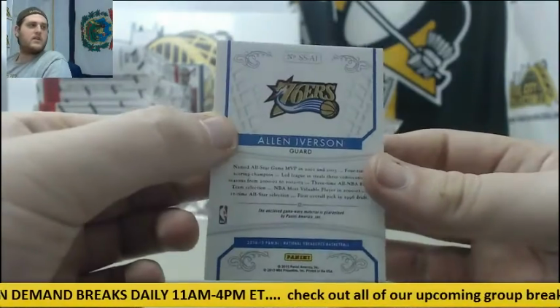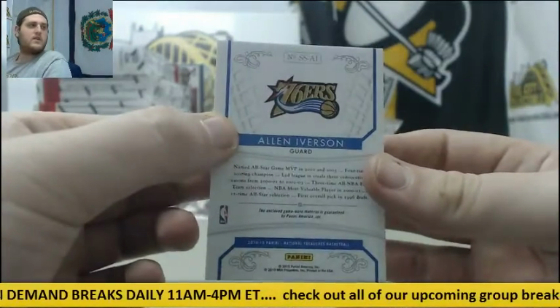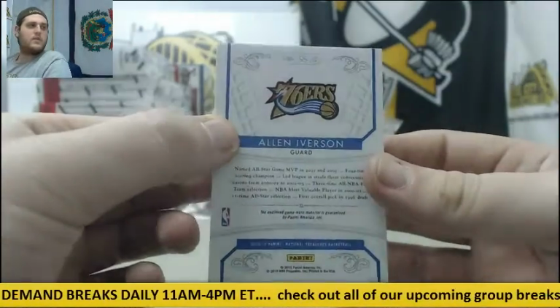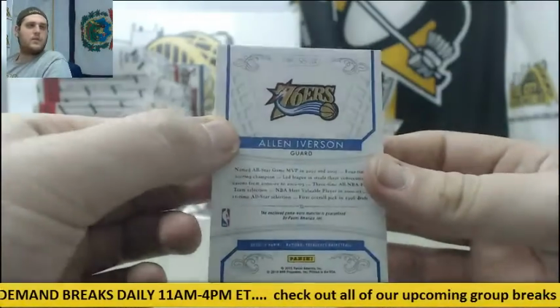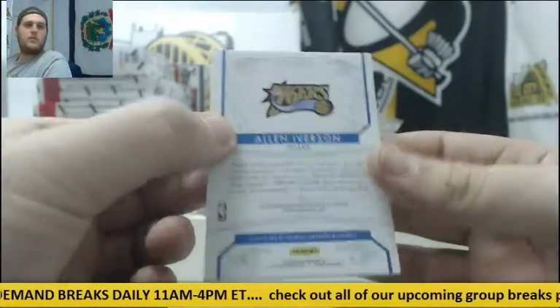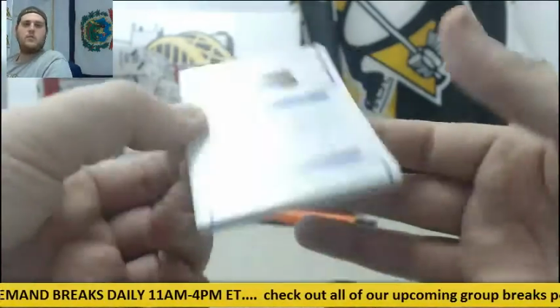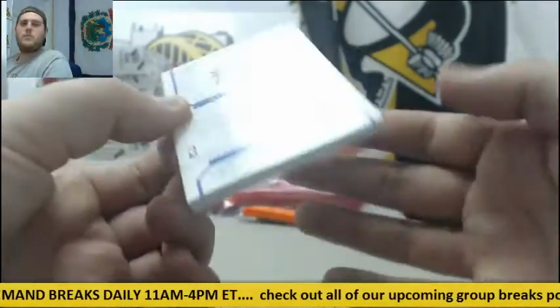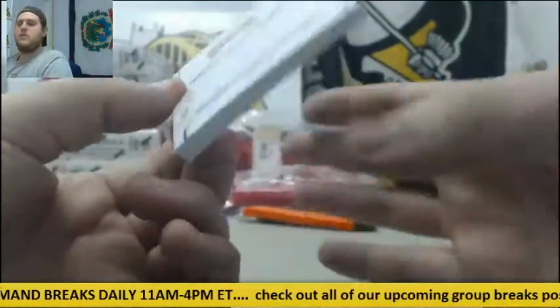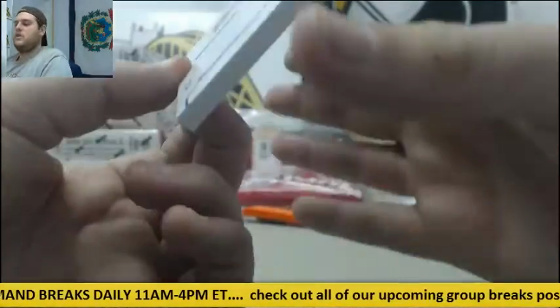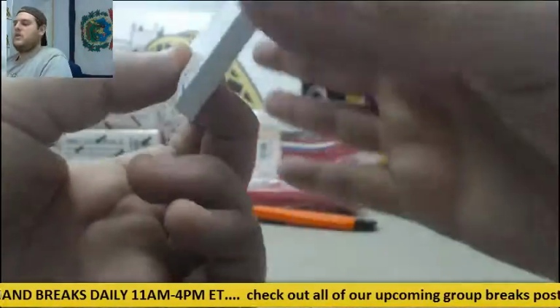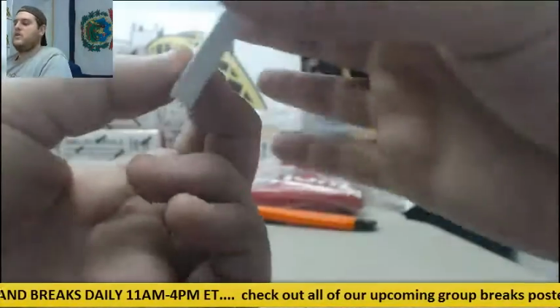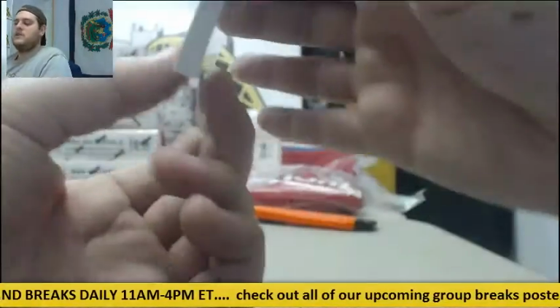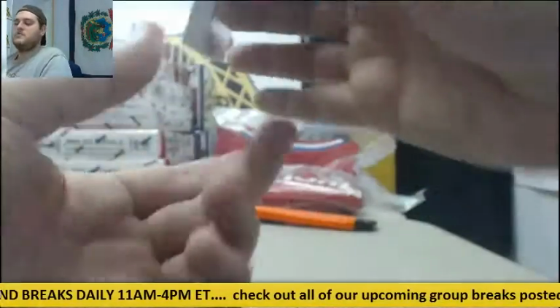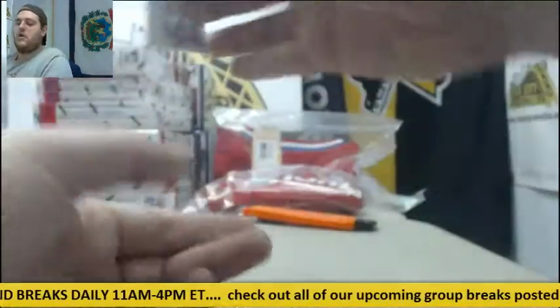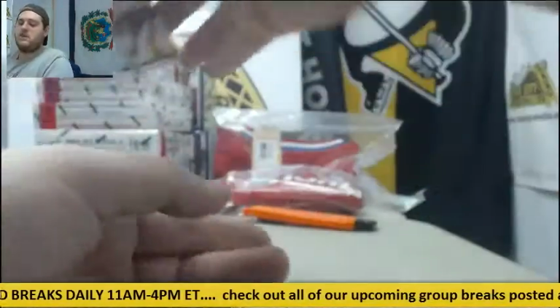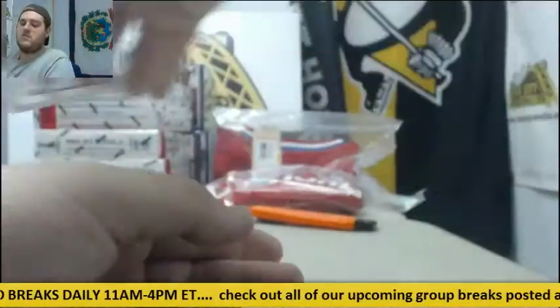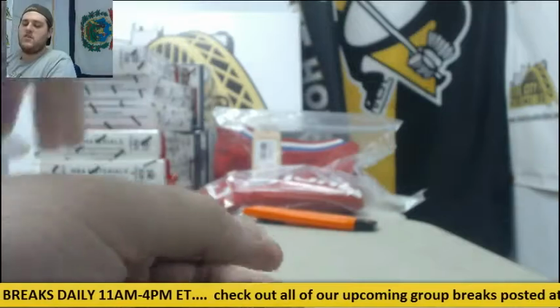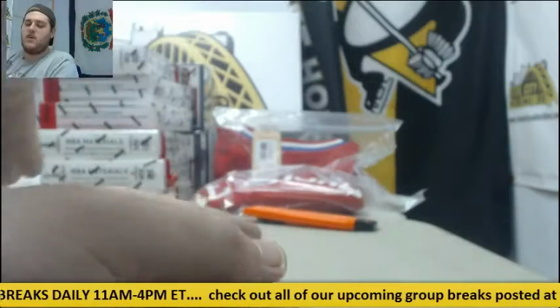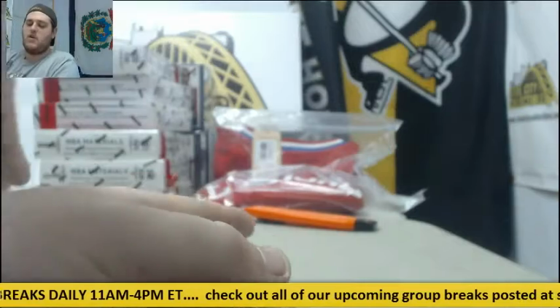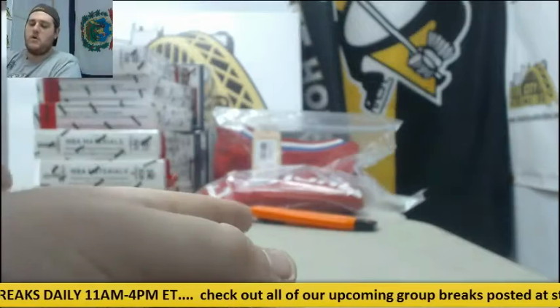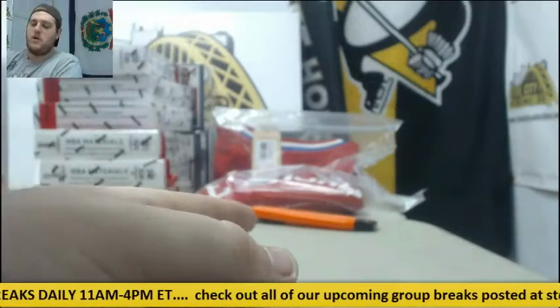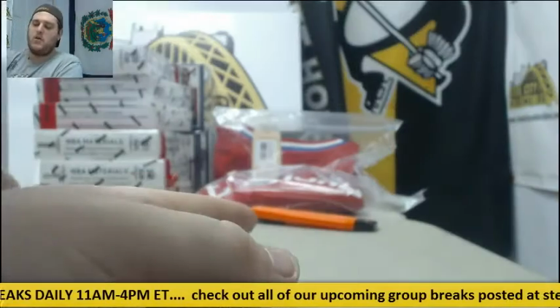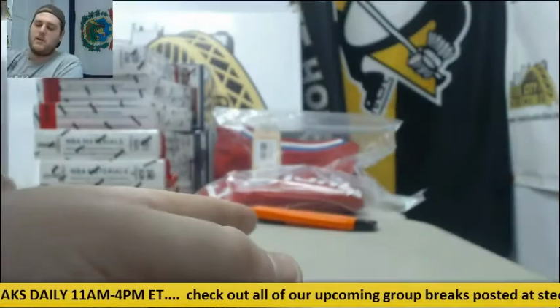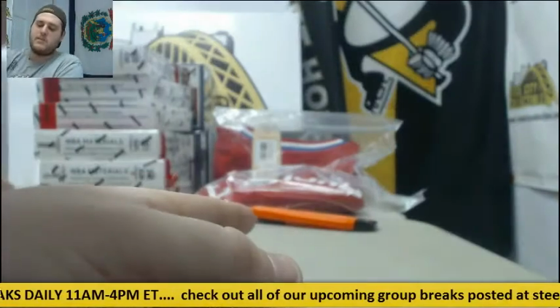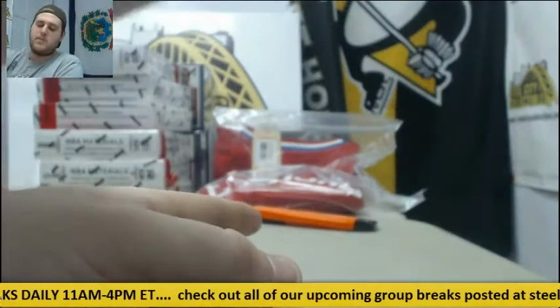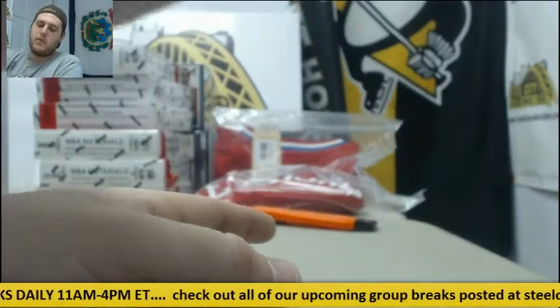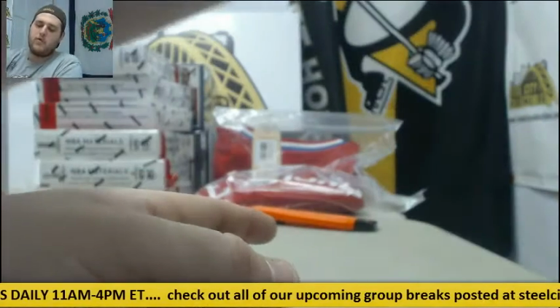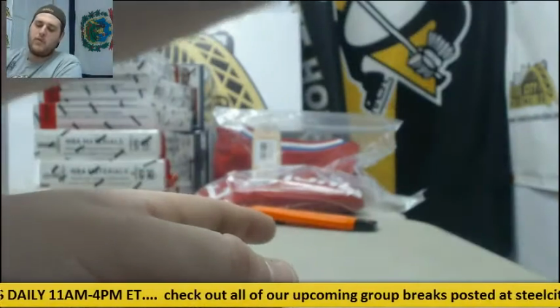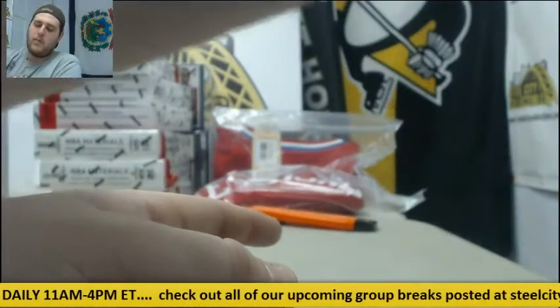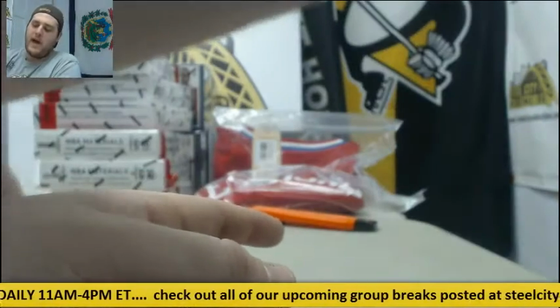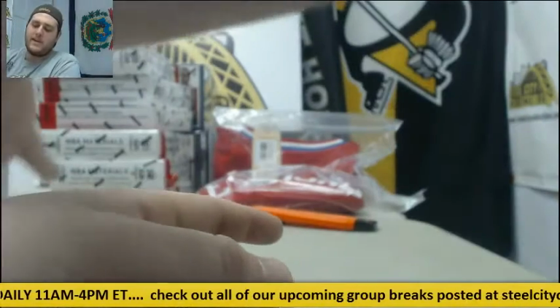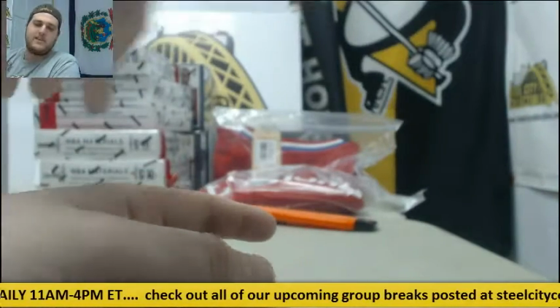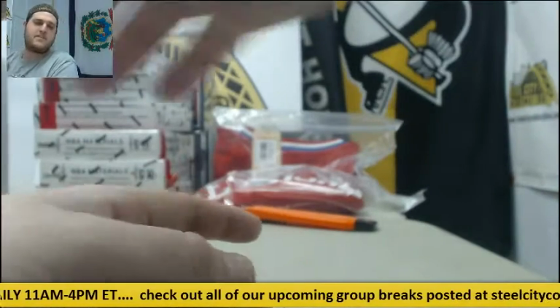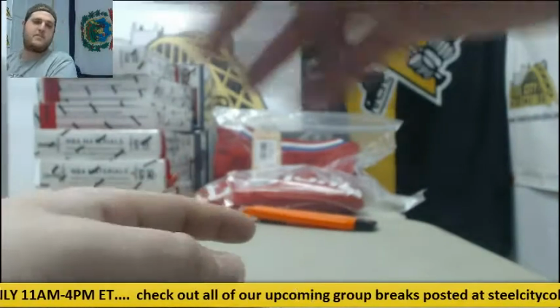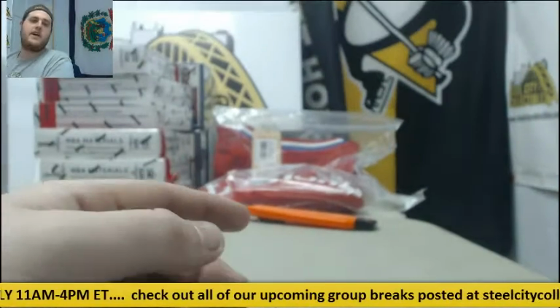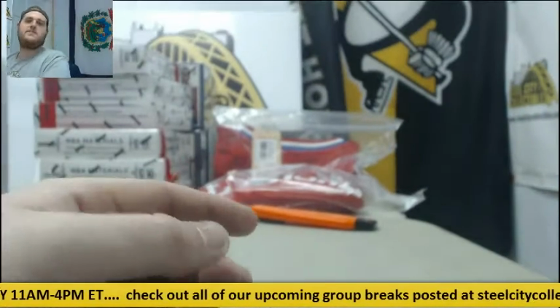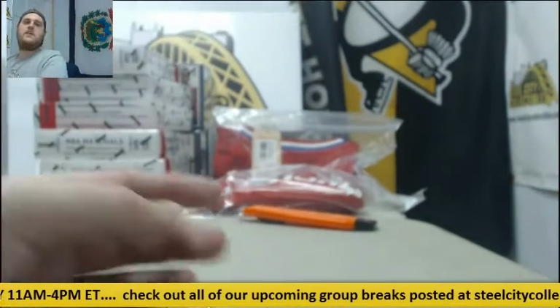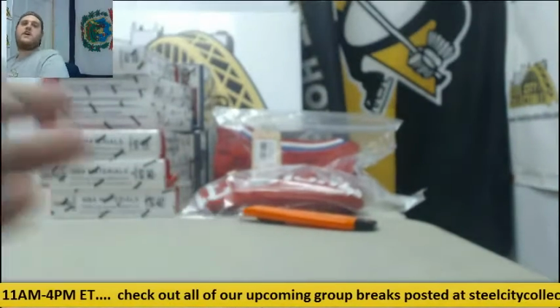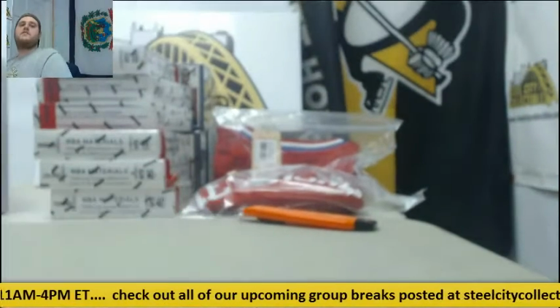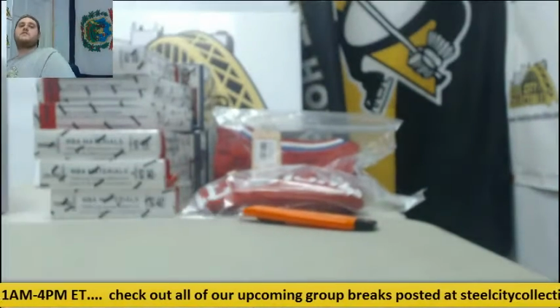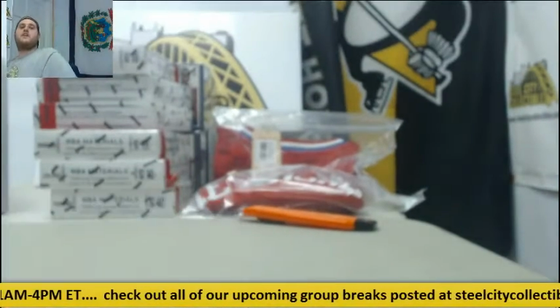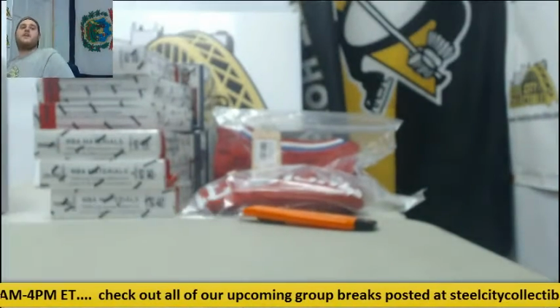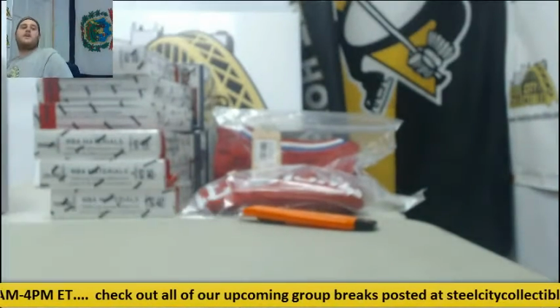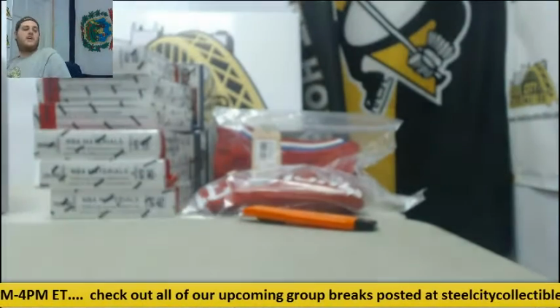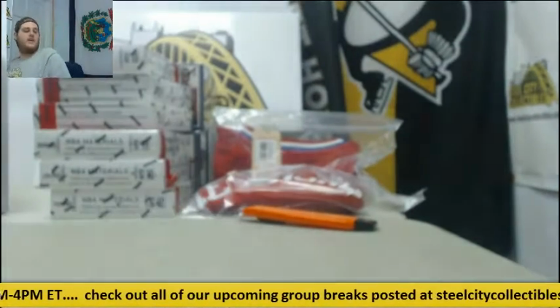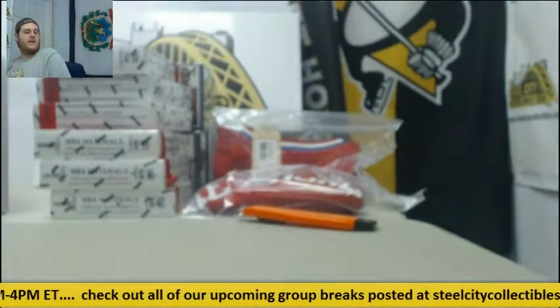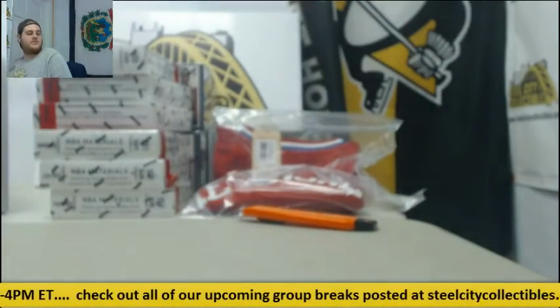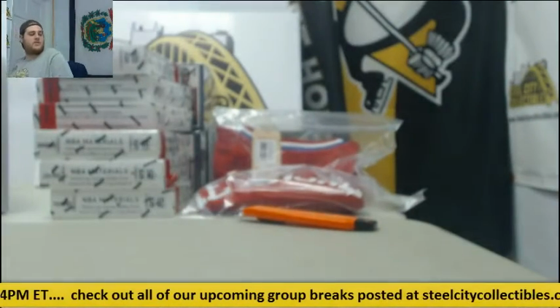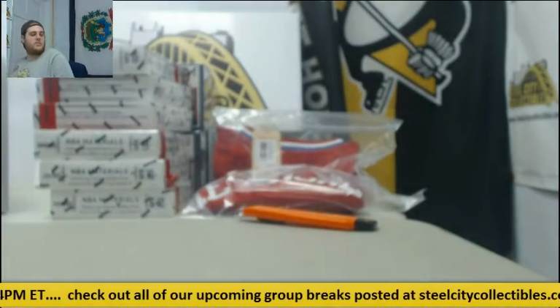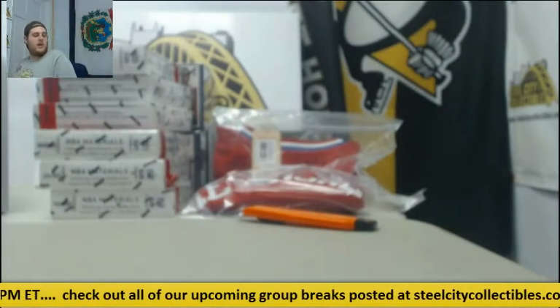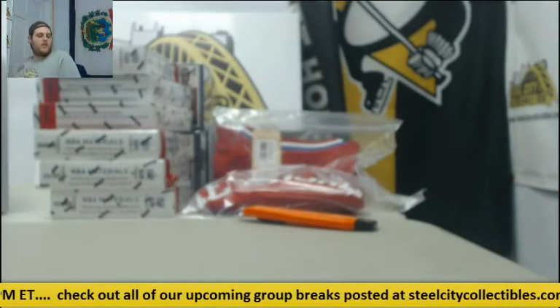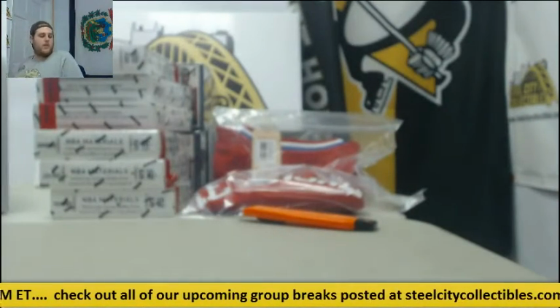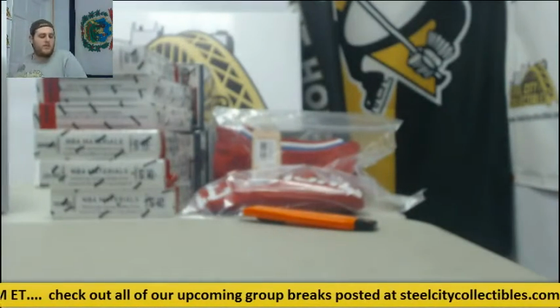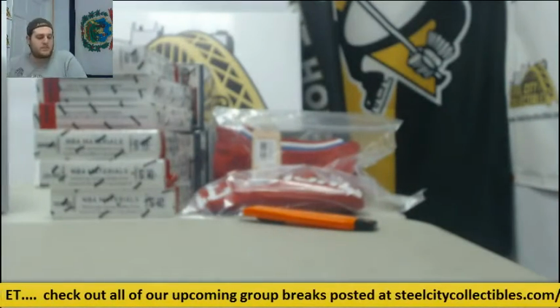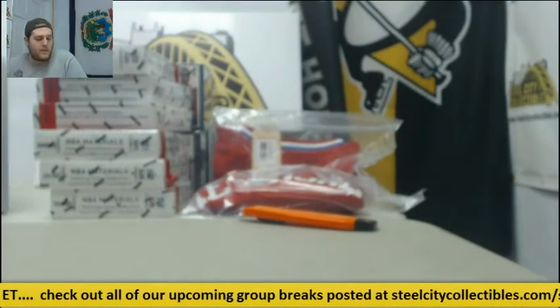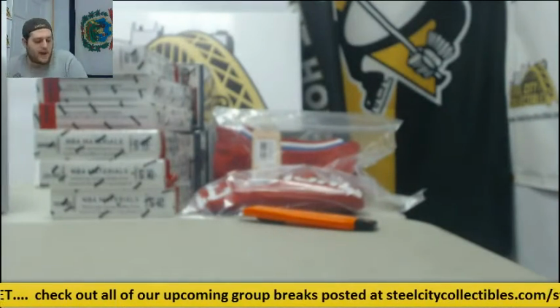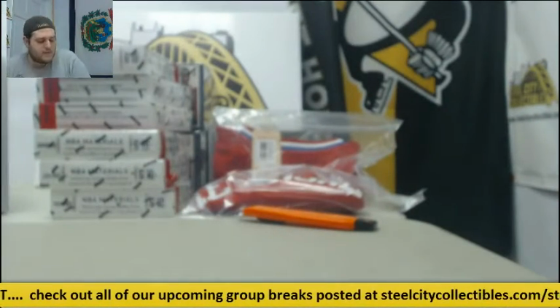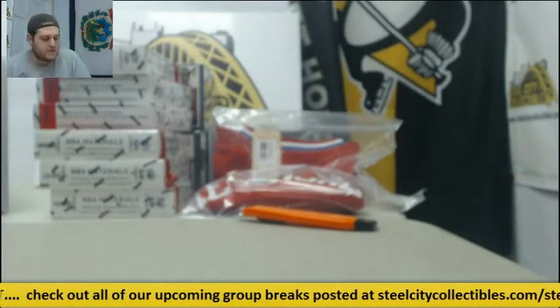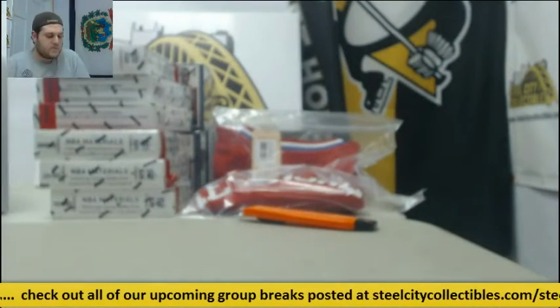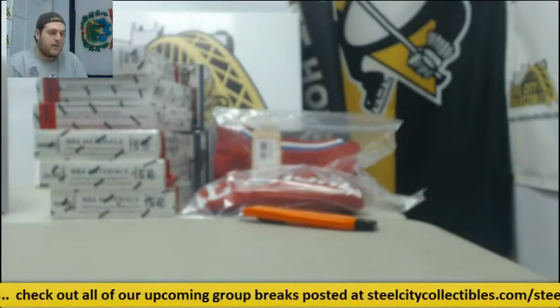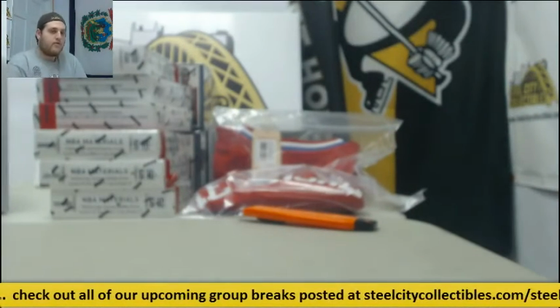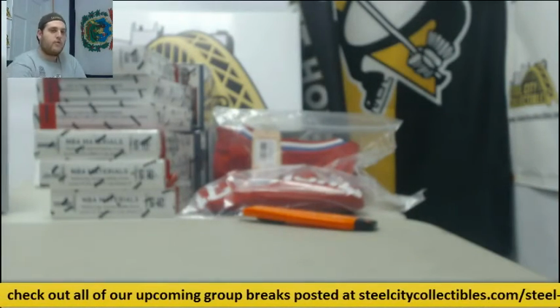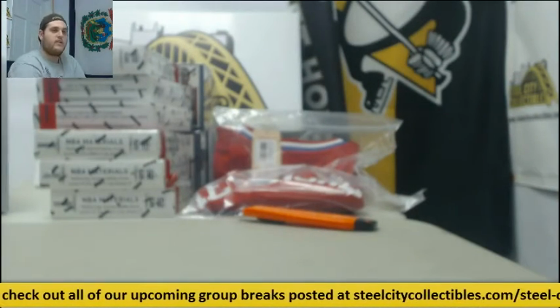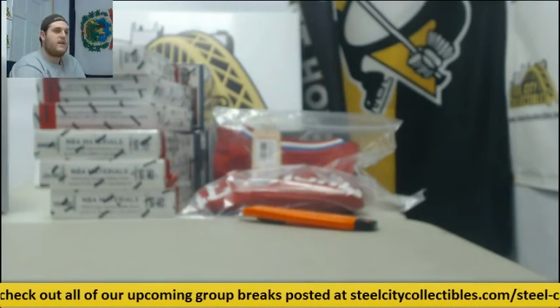Boom. Nice box right there — a 101, some beautiful patches, some nice autos in there. Thanks for the break. We'll have this packed and shipped out for you today.